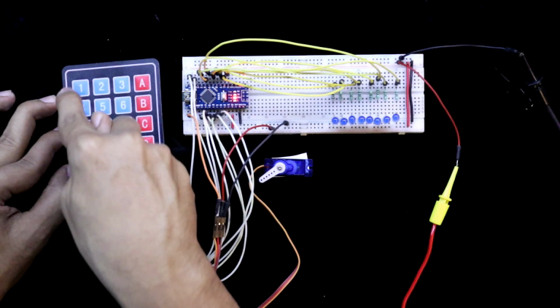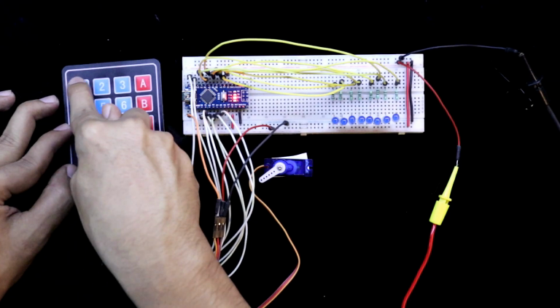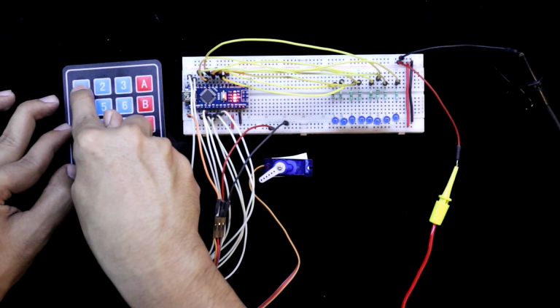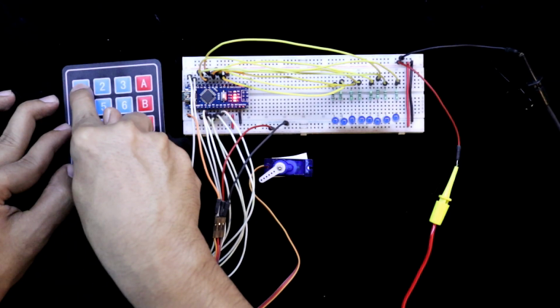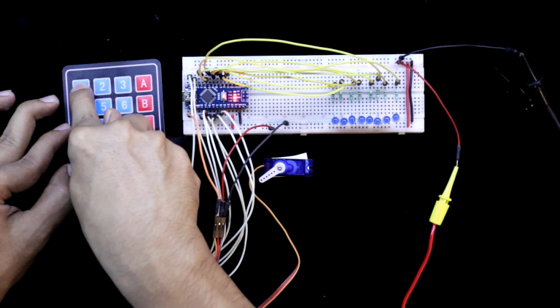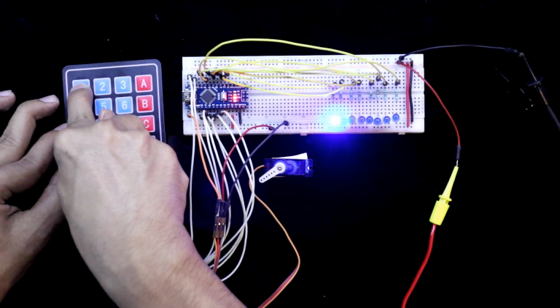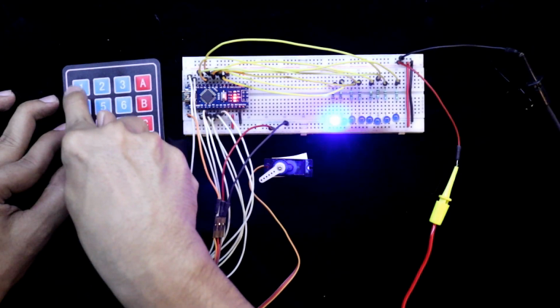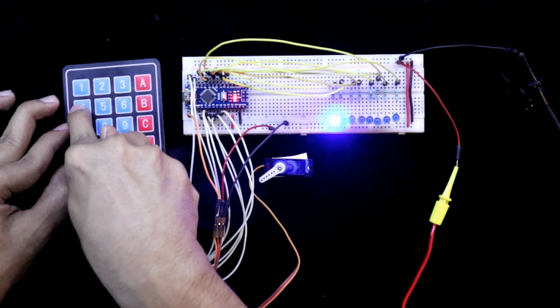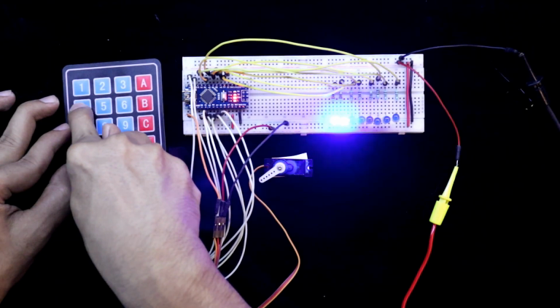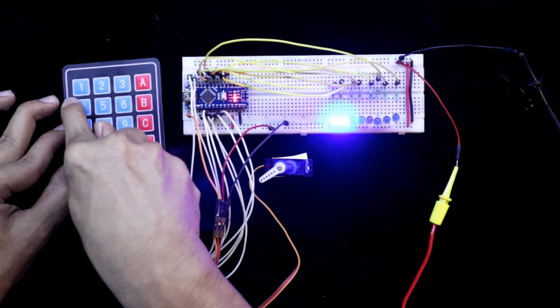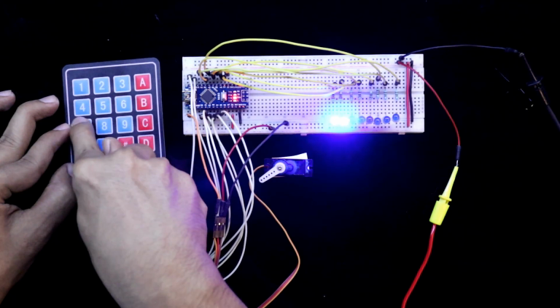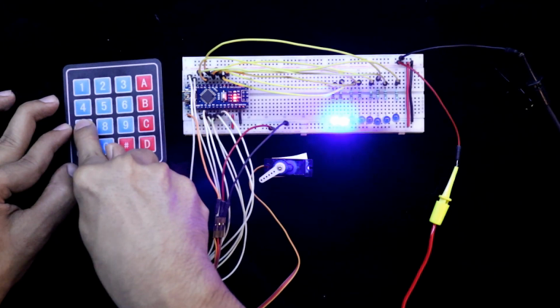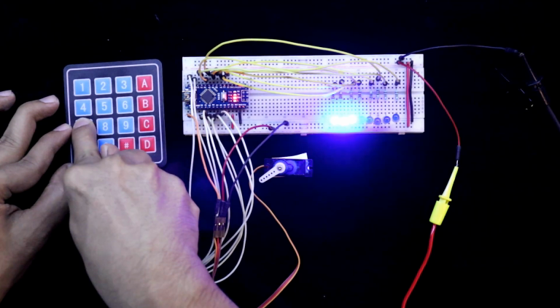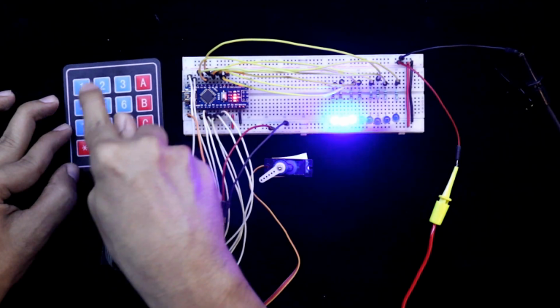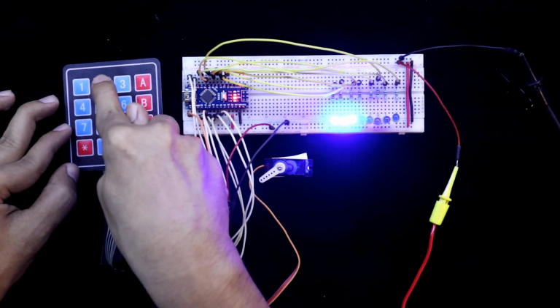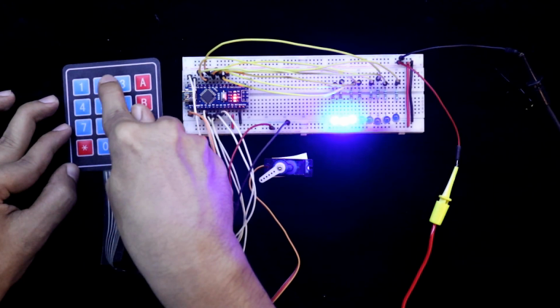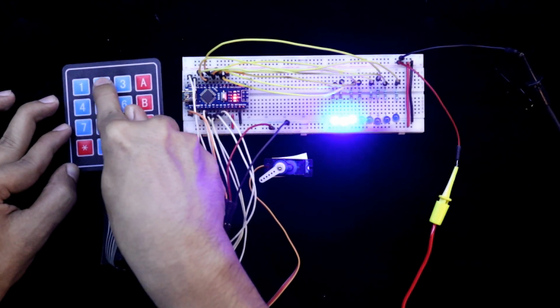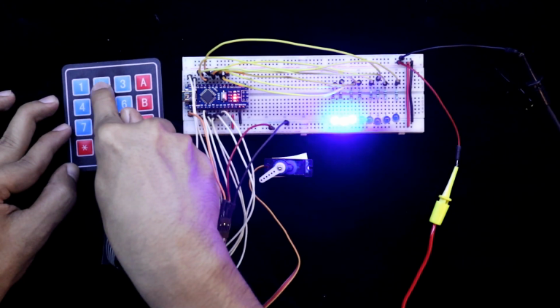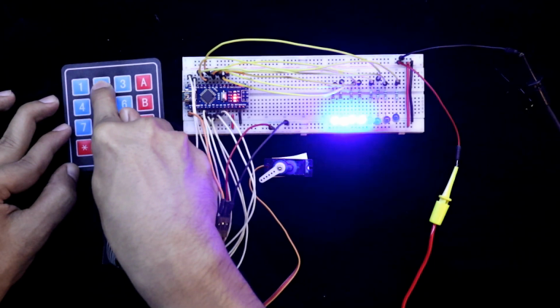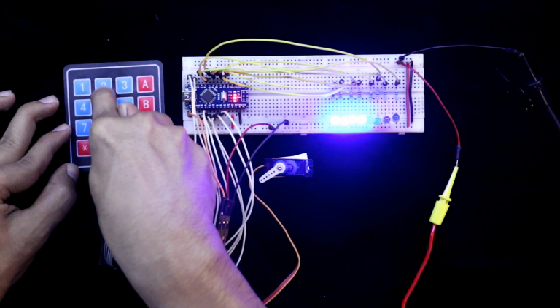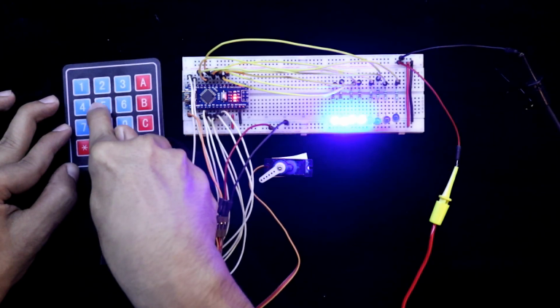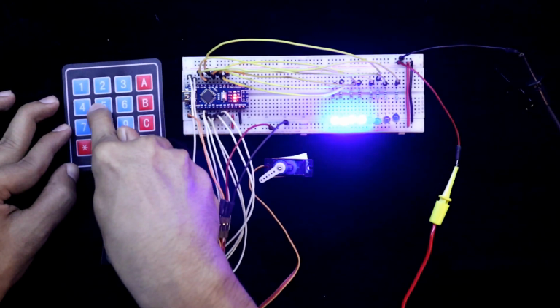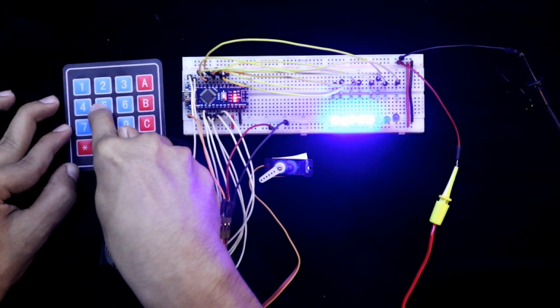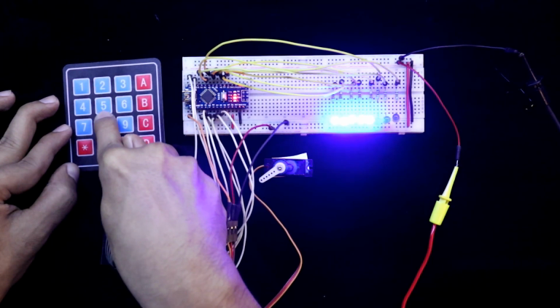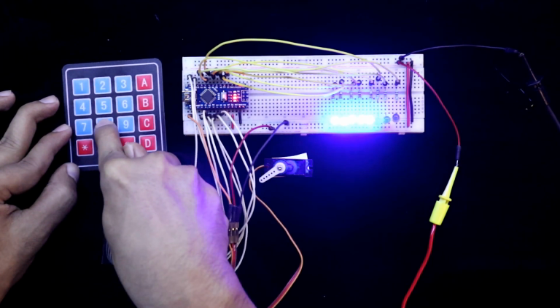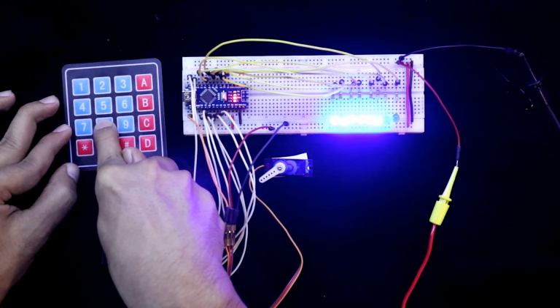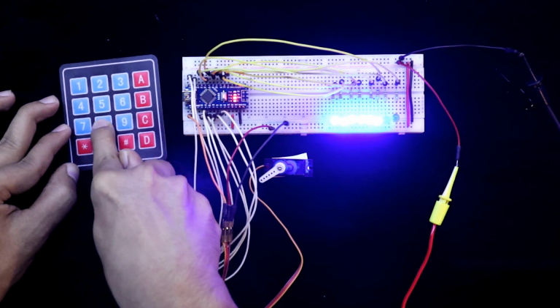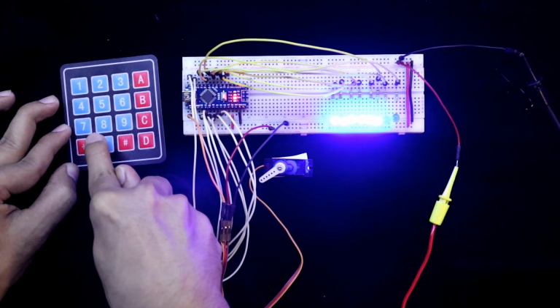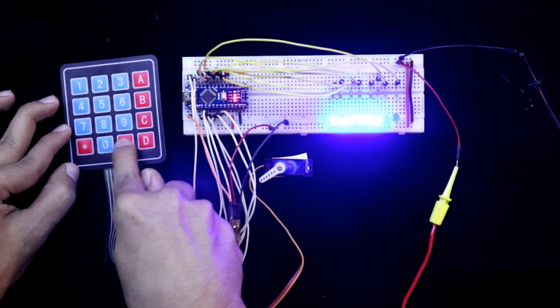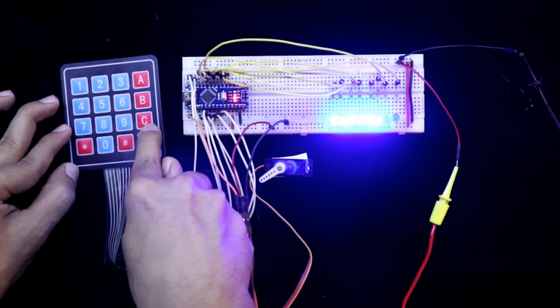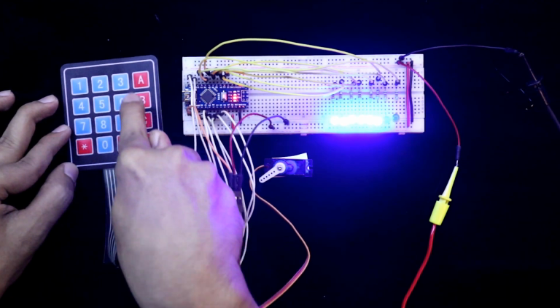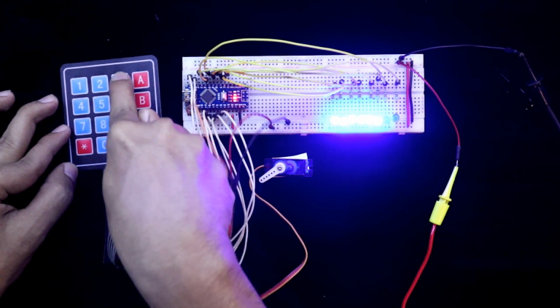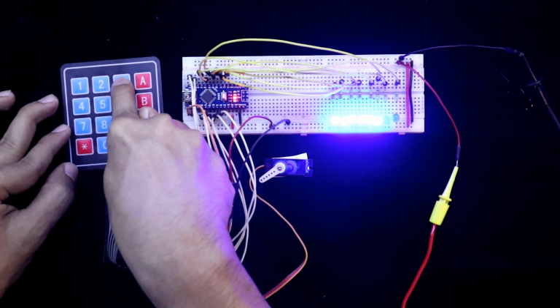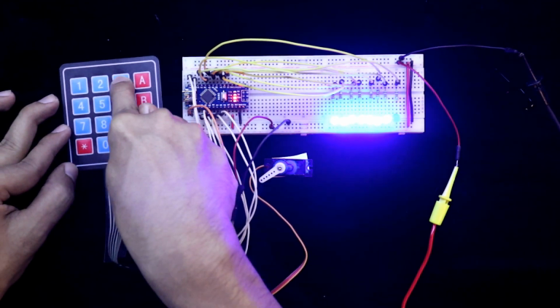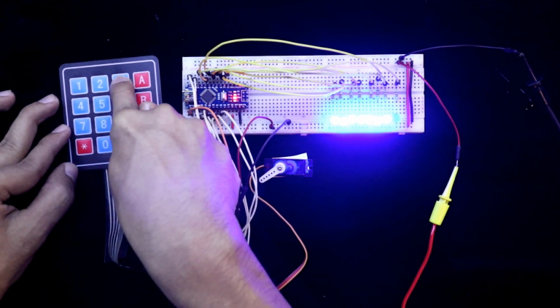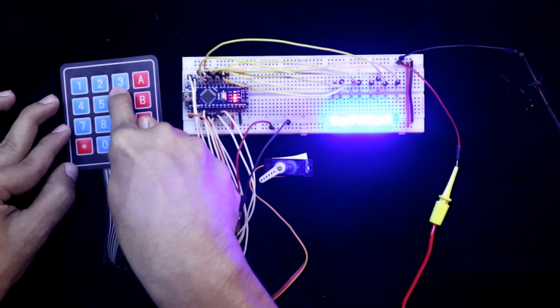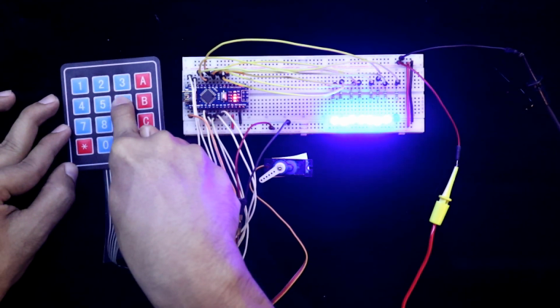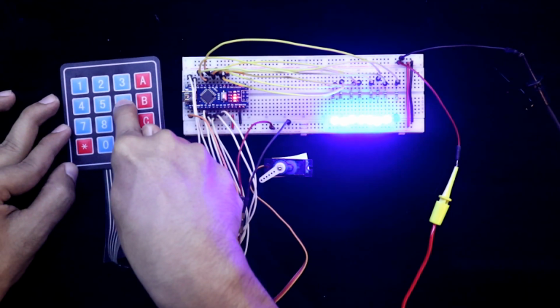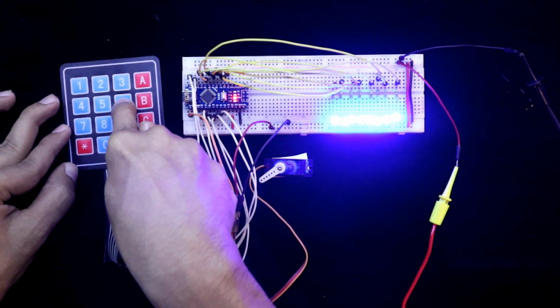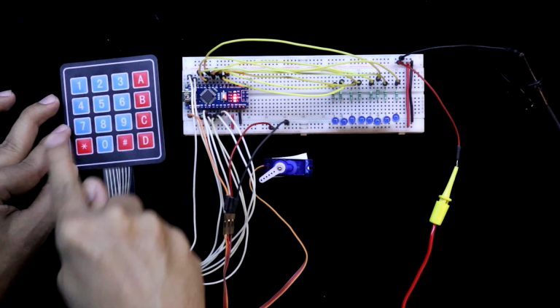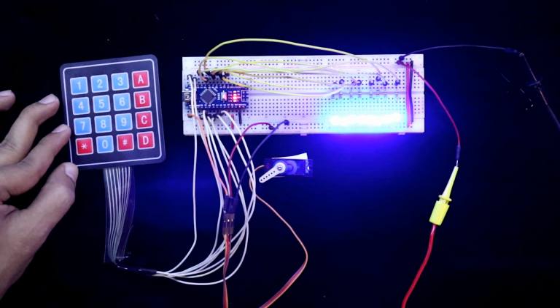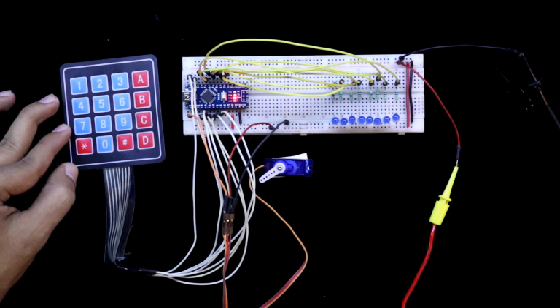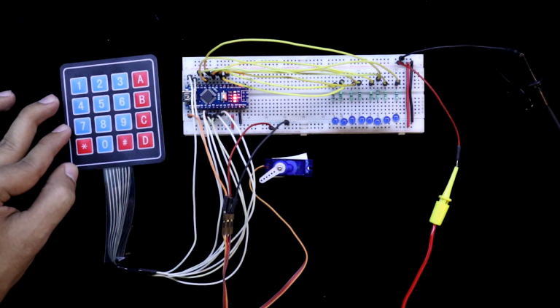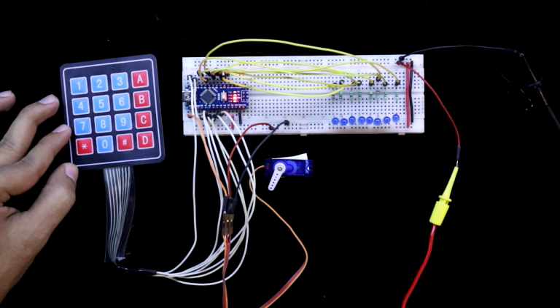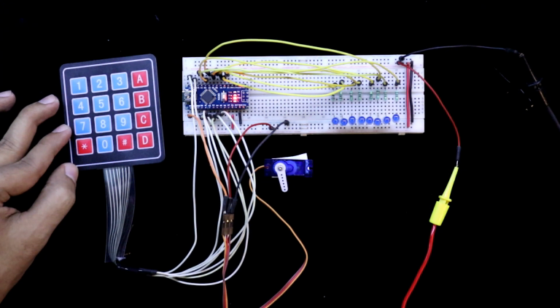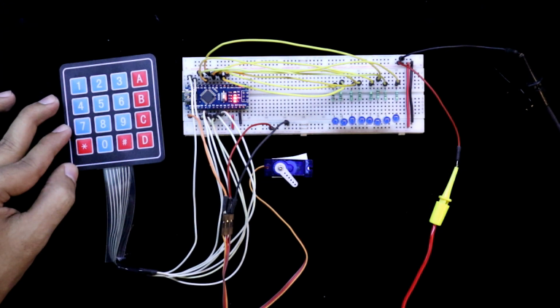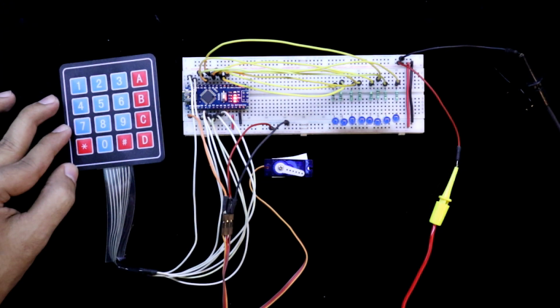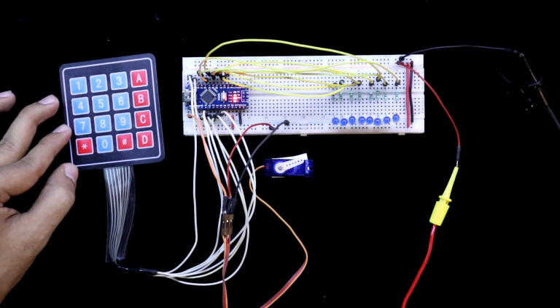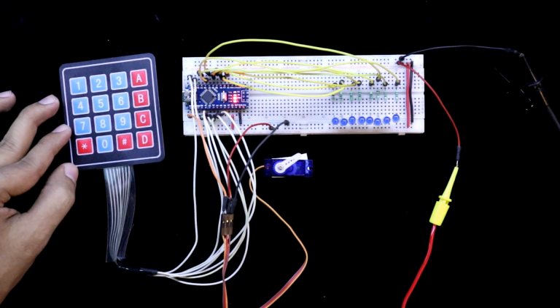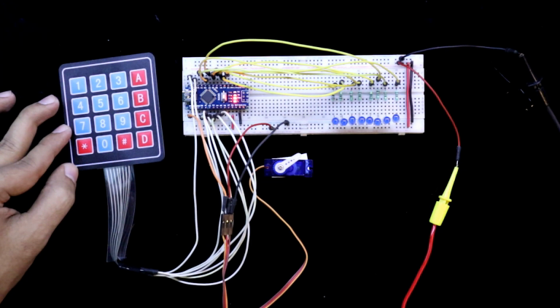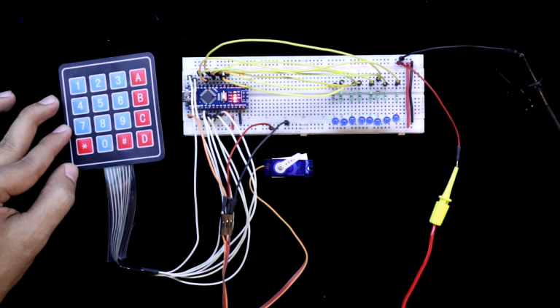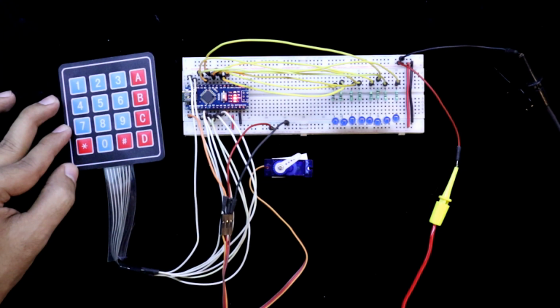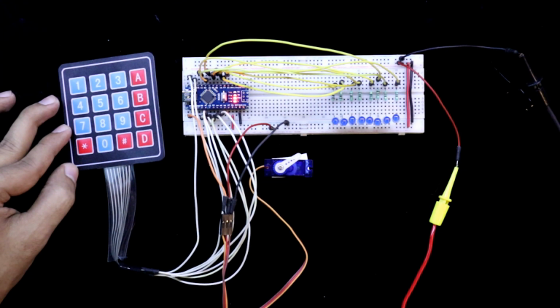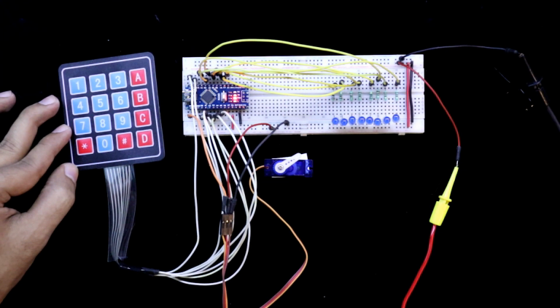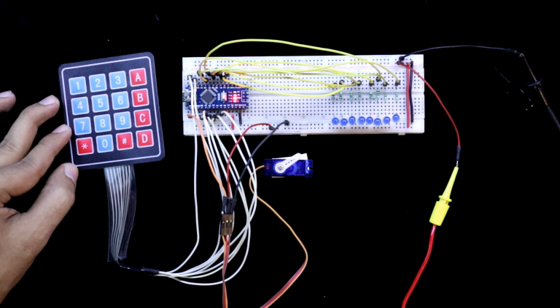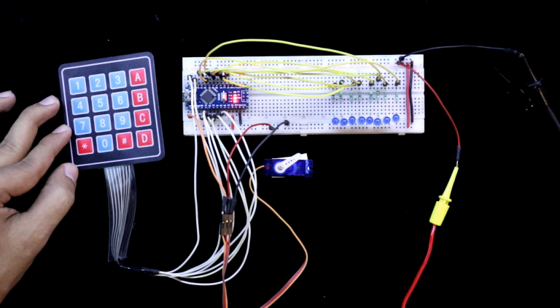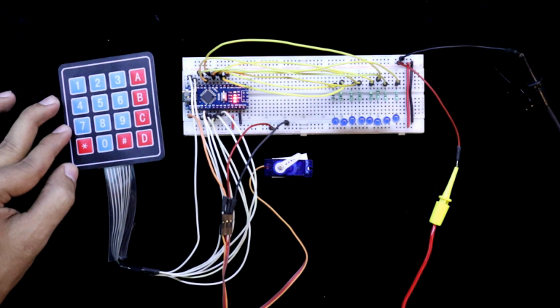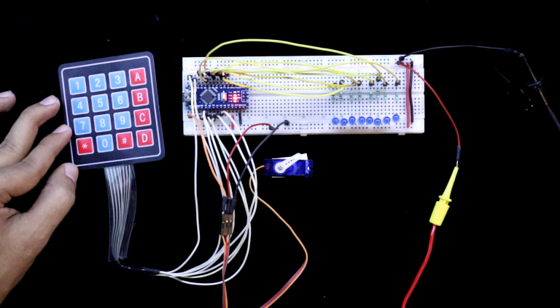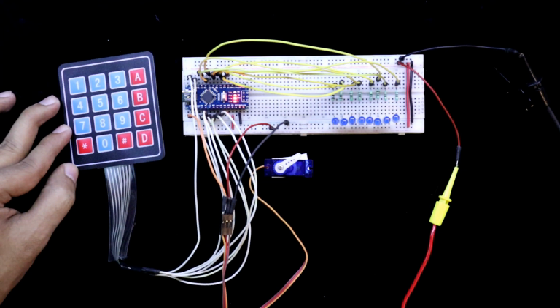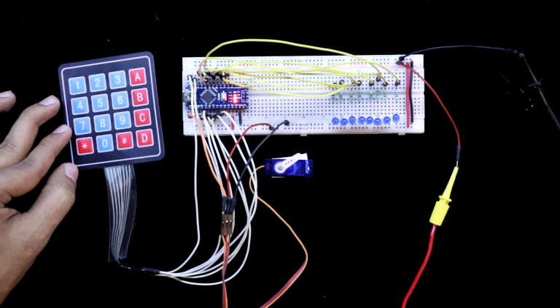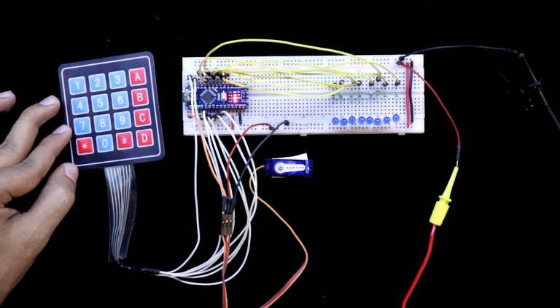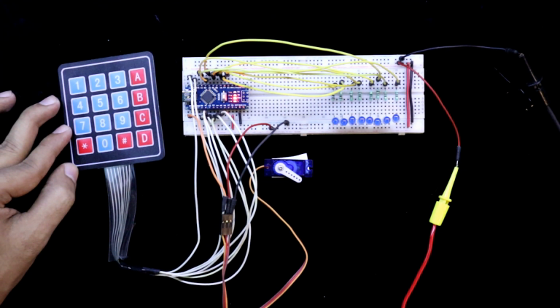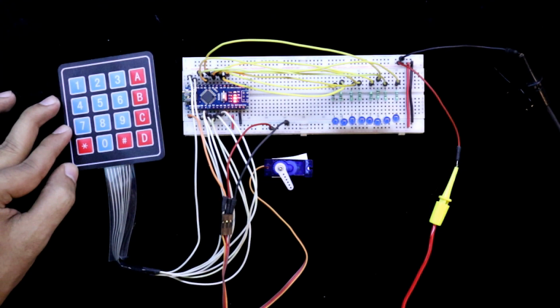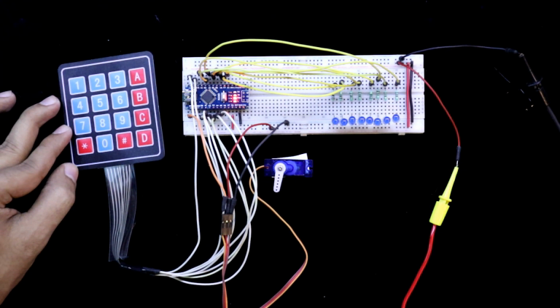In this video we are going to see how to make an 8-digit code lock. Here we are using a servo motor as a lock.